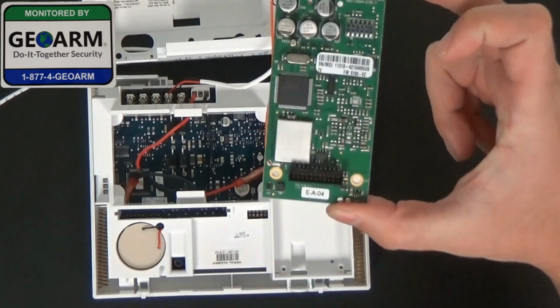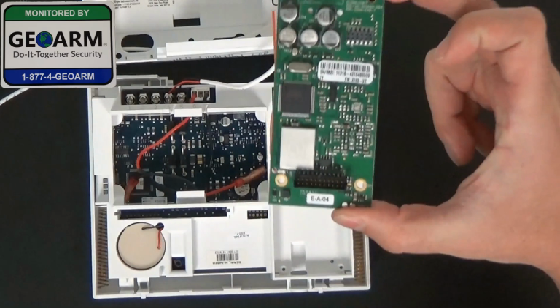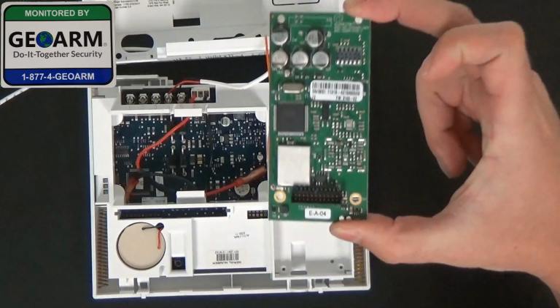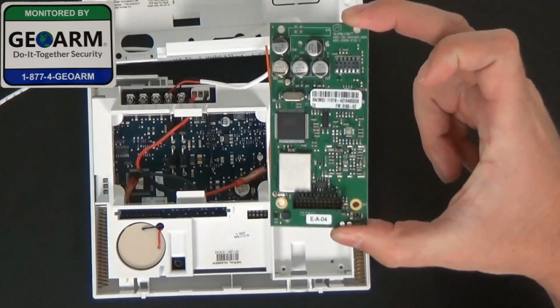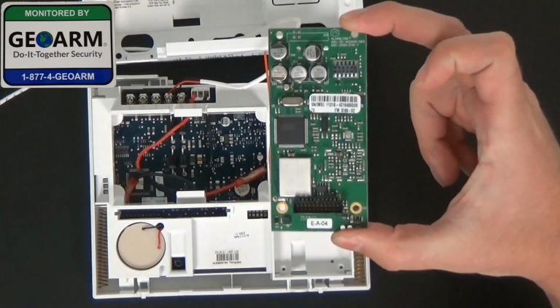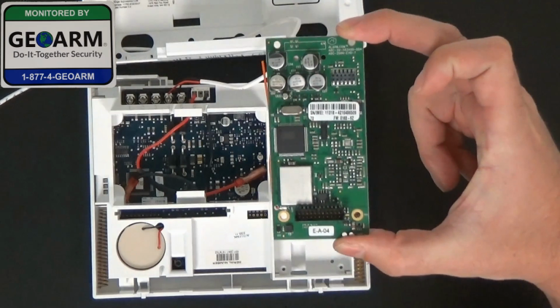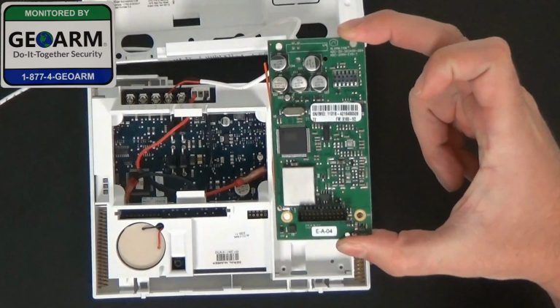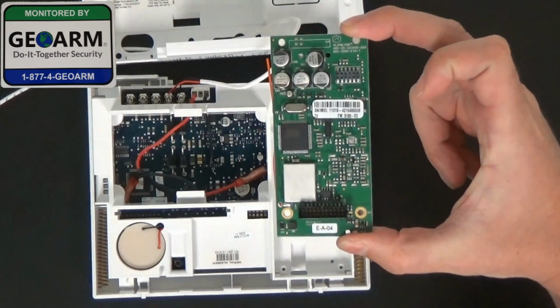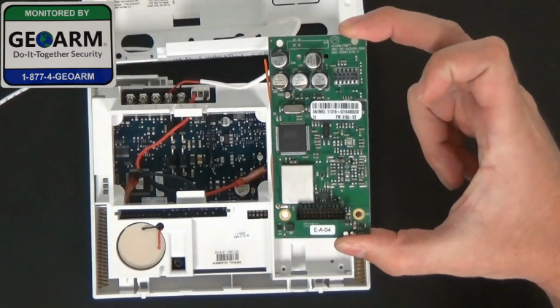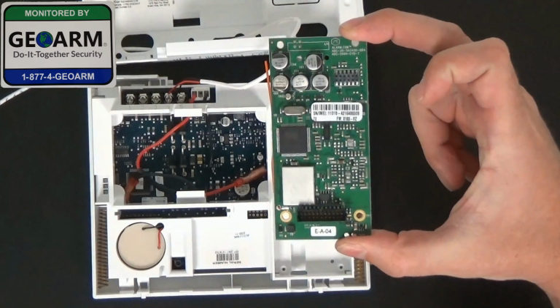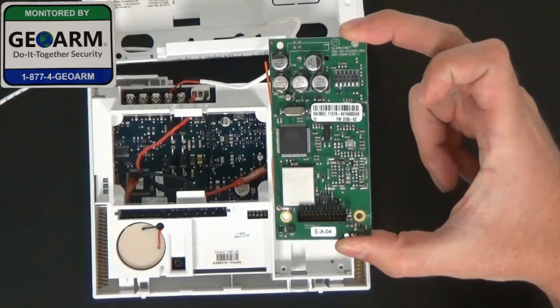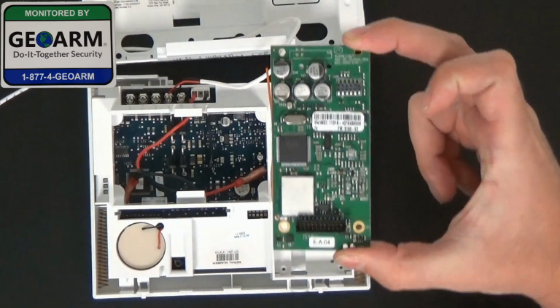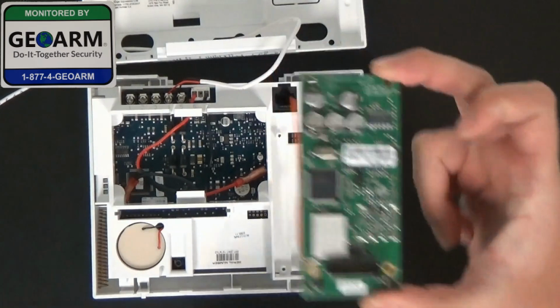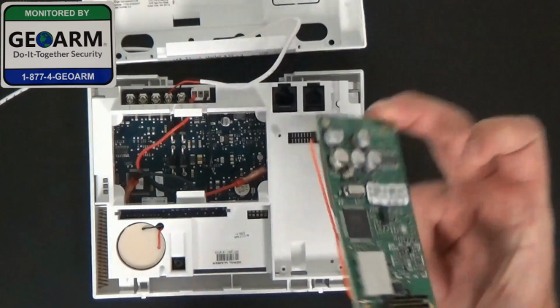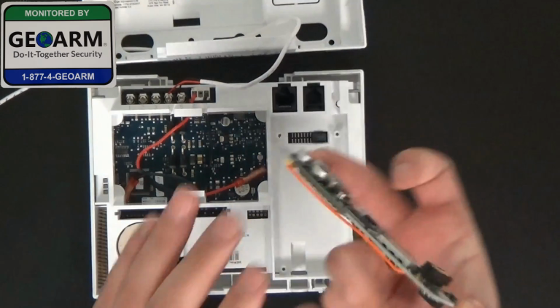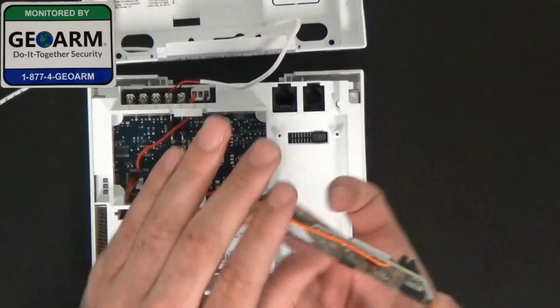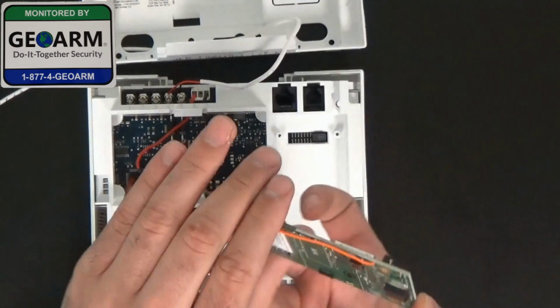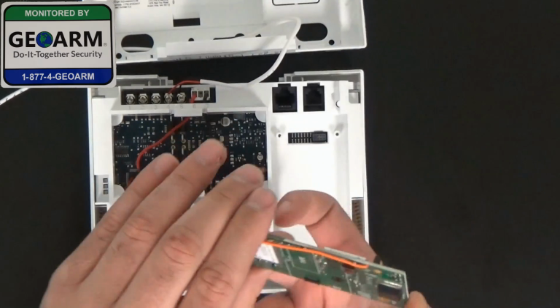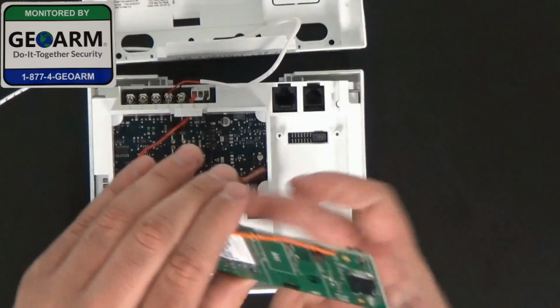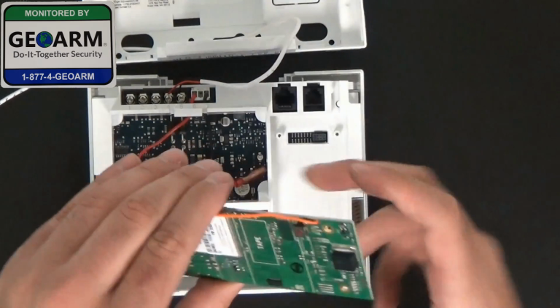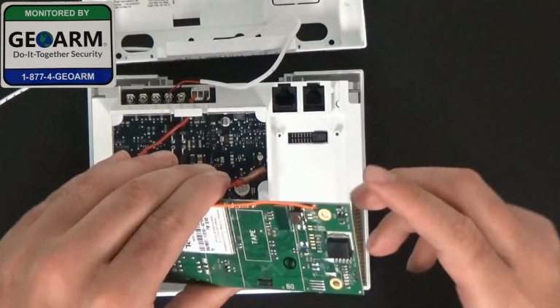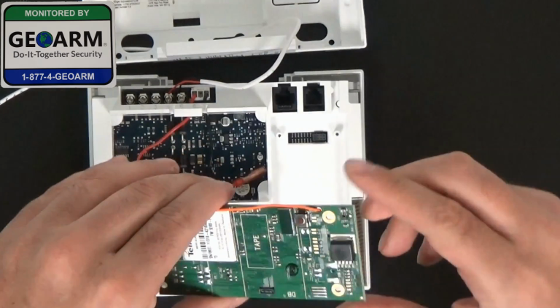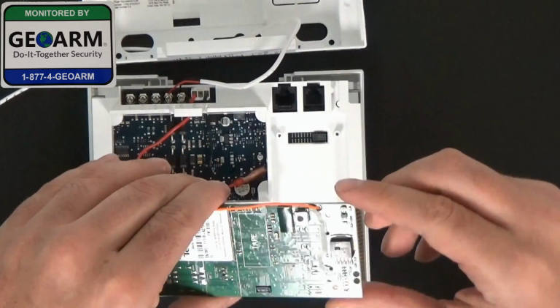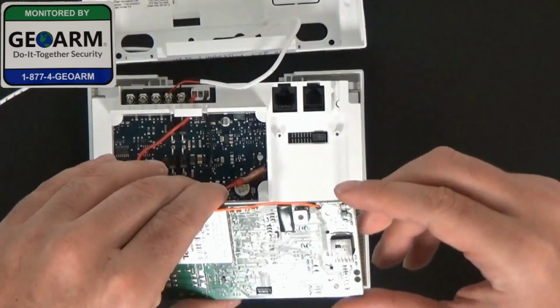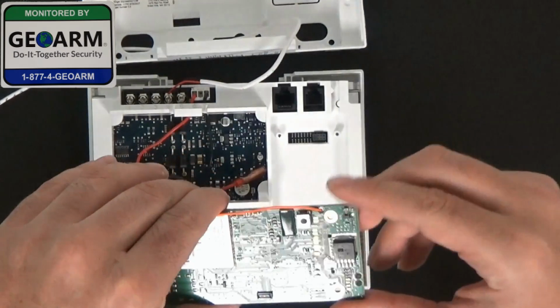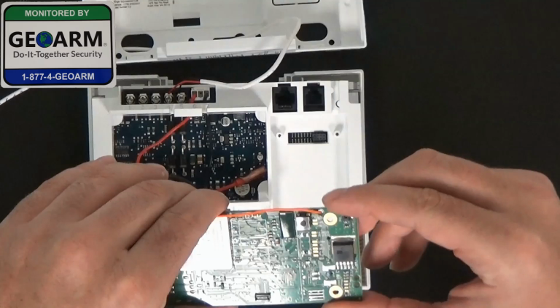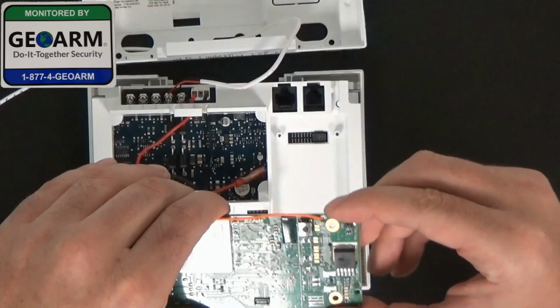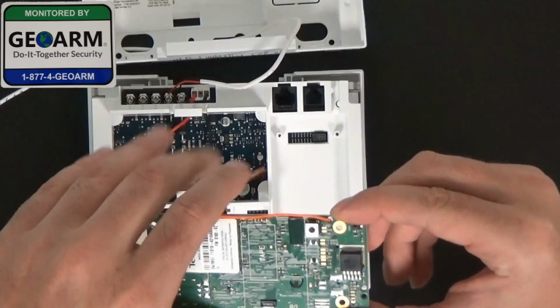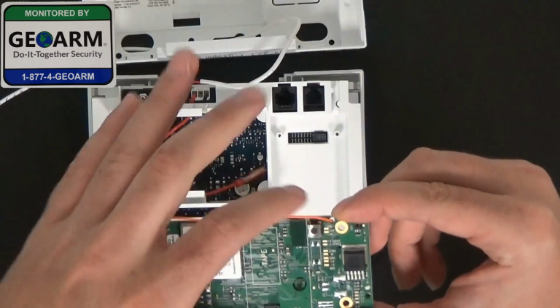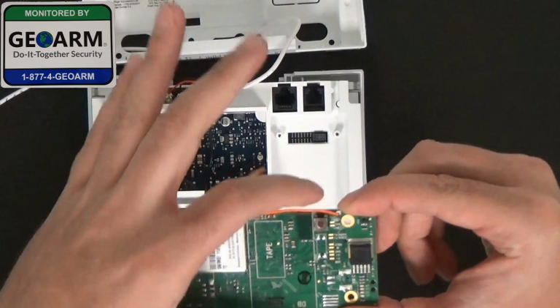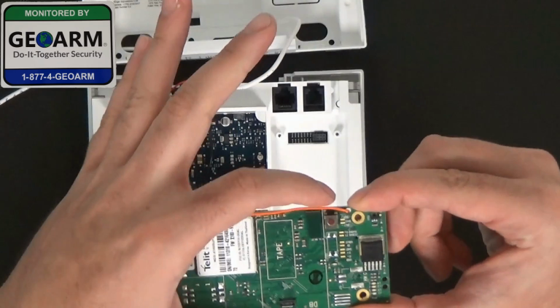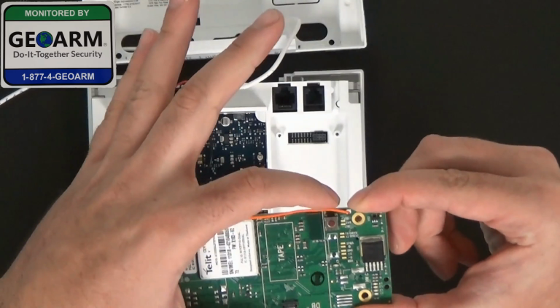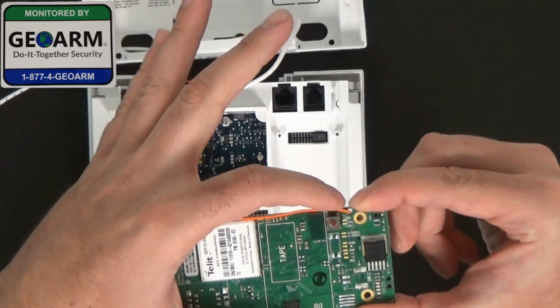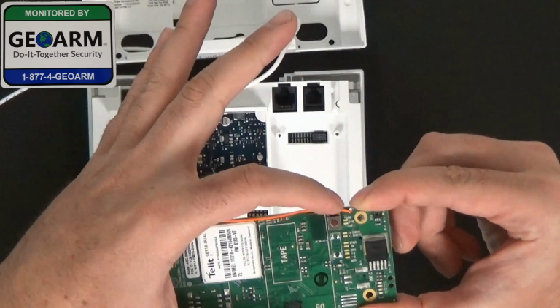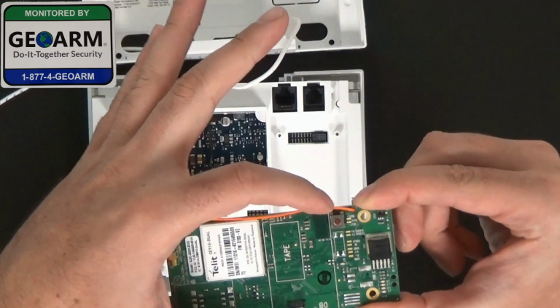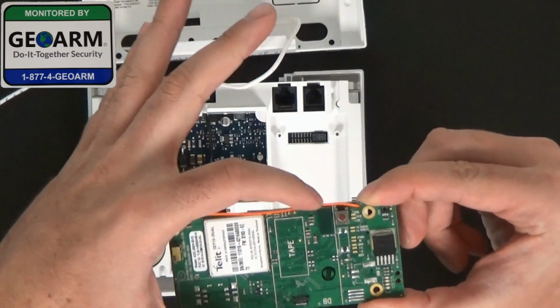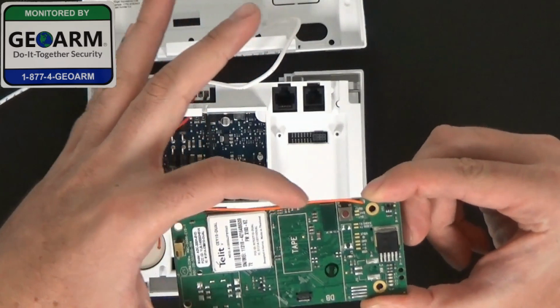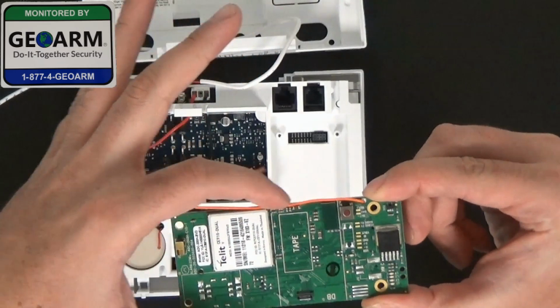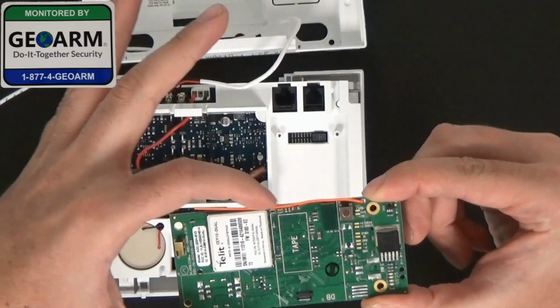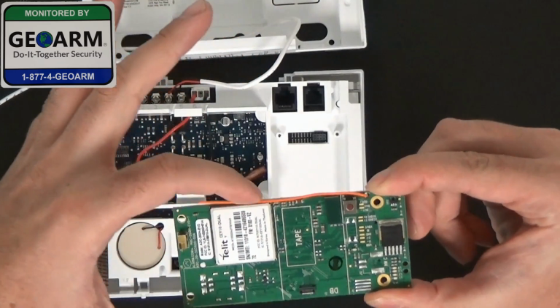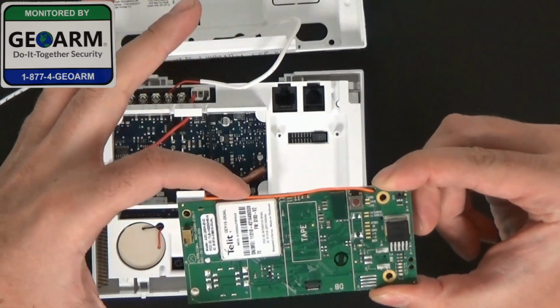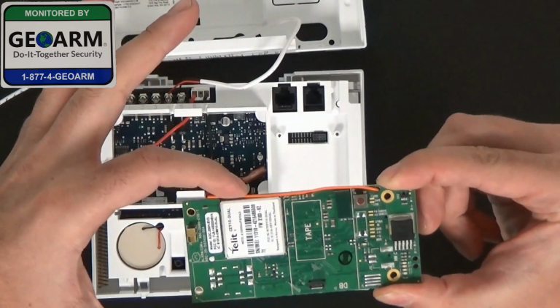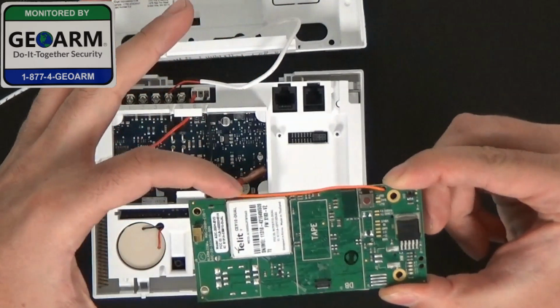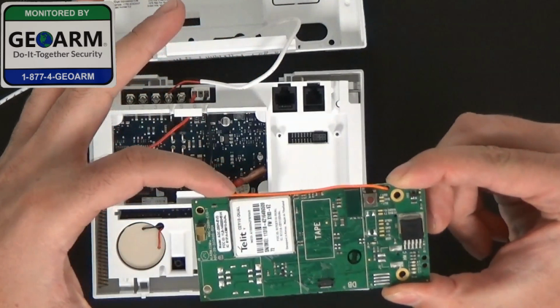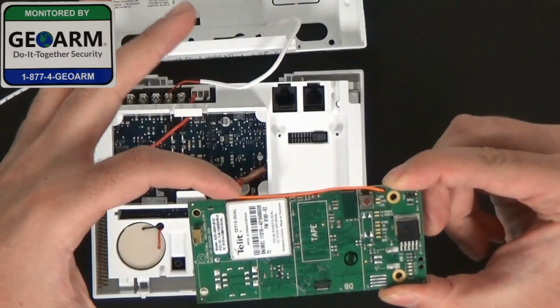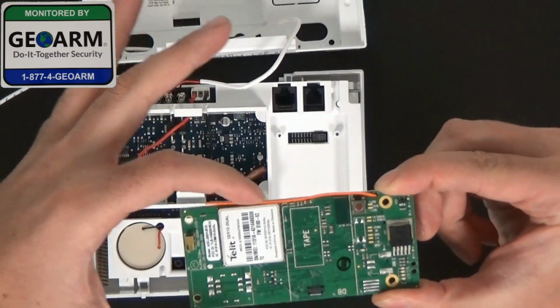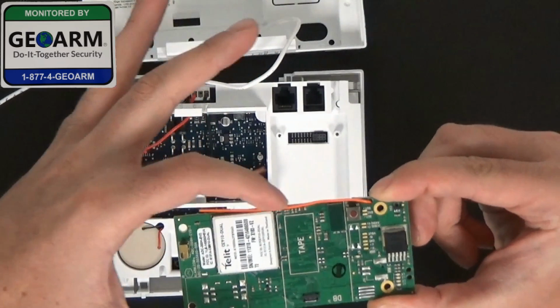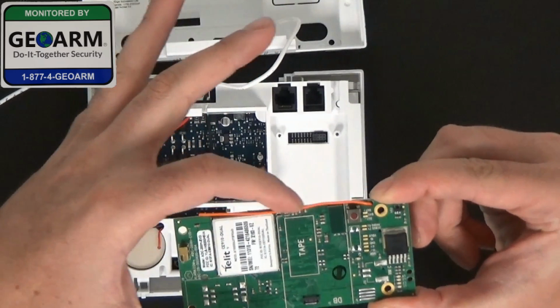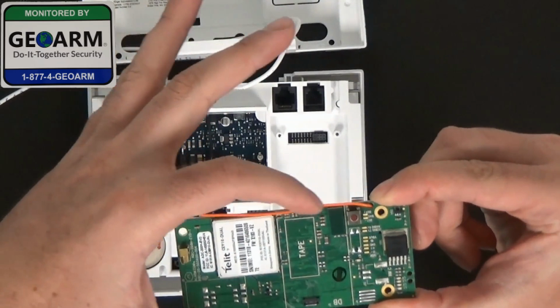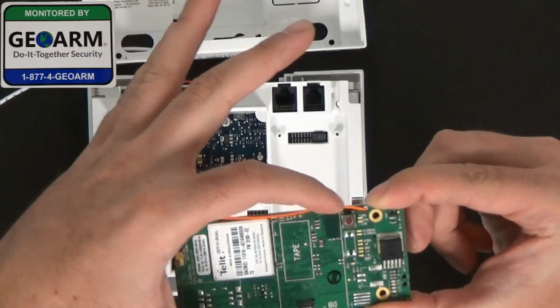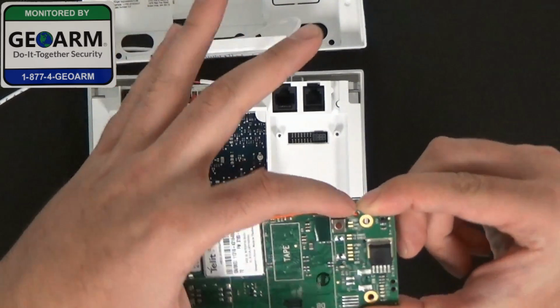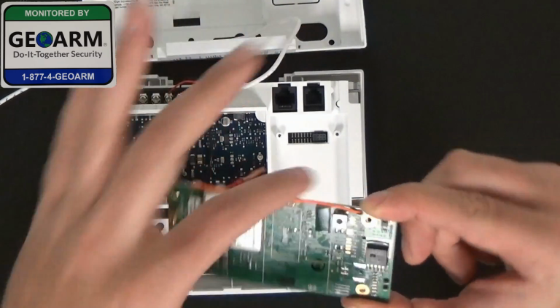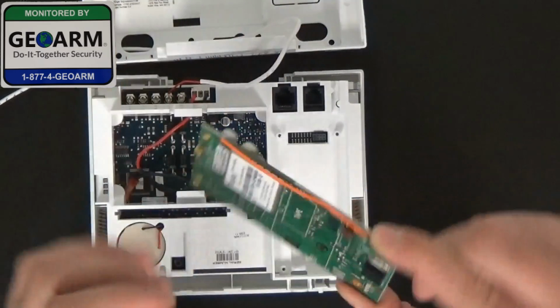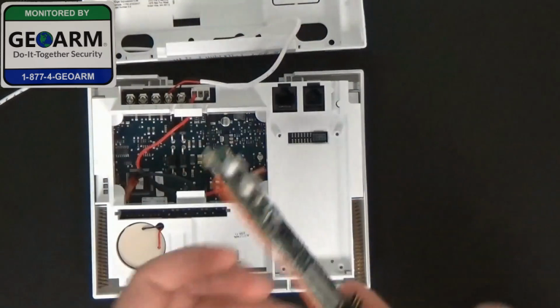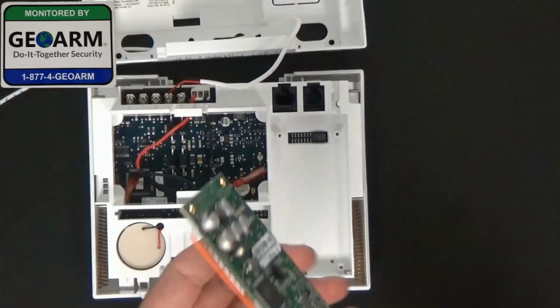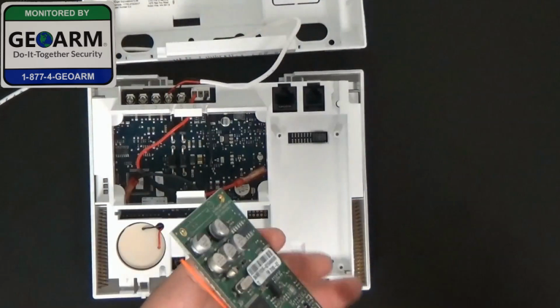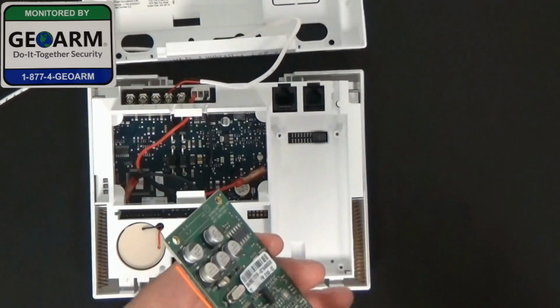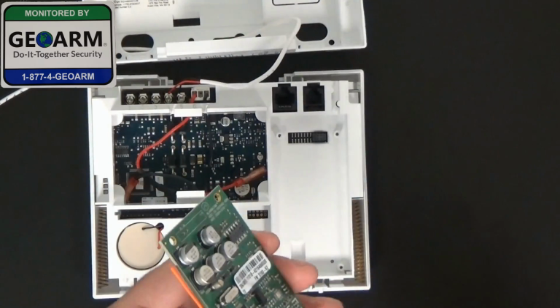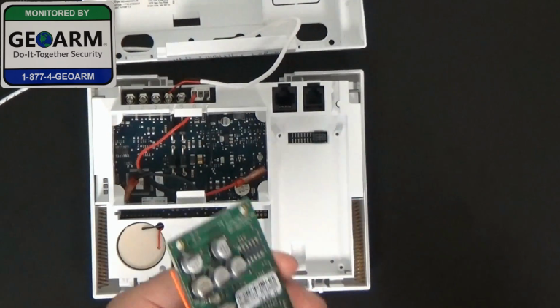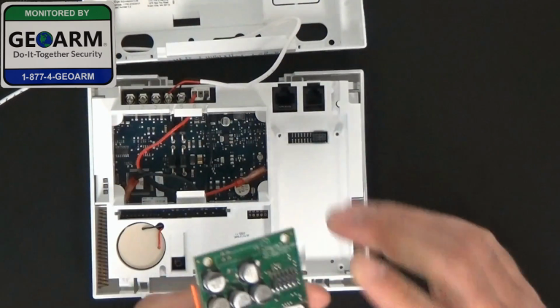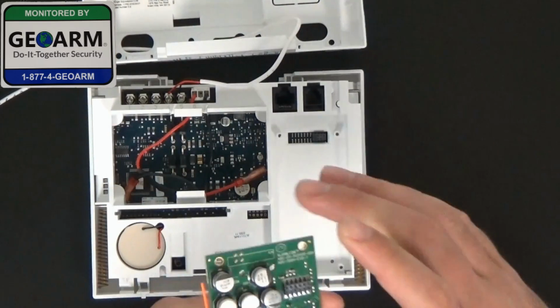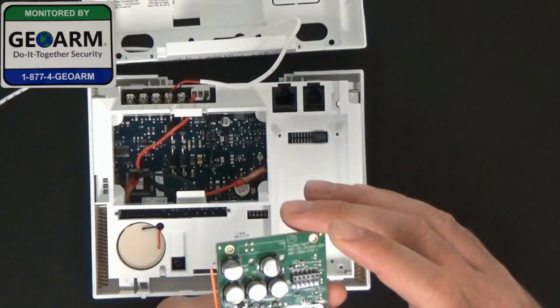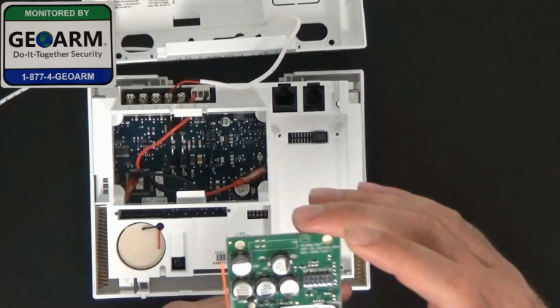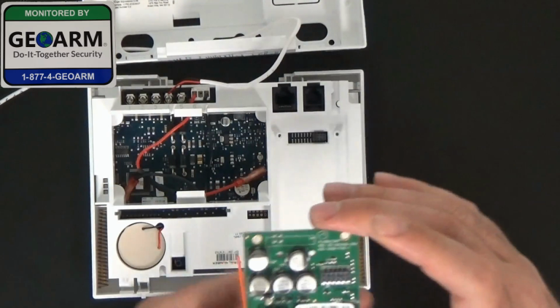So this is your module. It's a brief description. You'll see it's got the Z-Wave antenna right there — that orange antenna — that's what that's for.